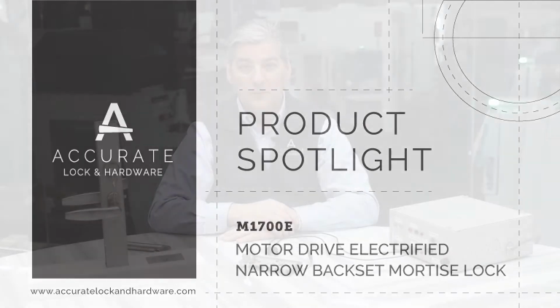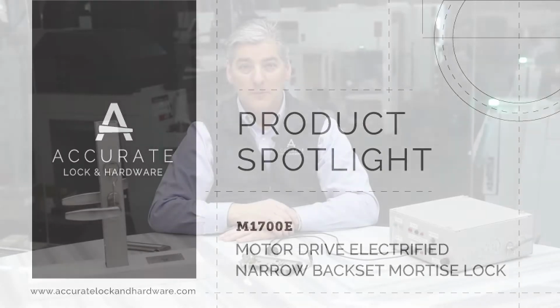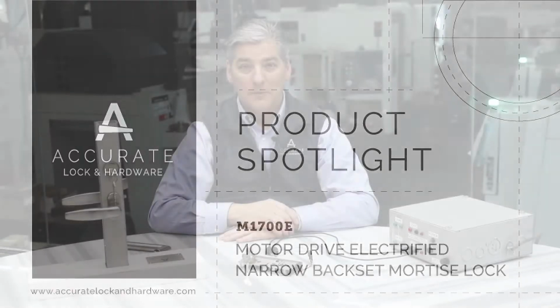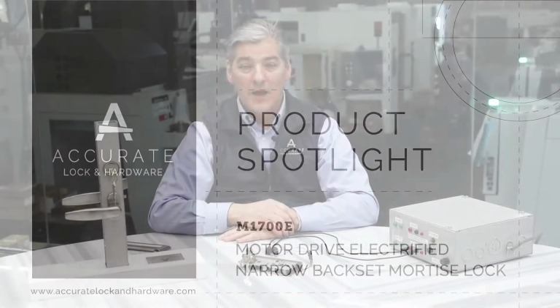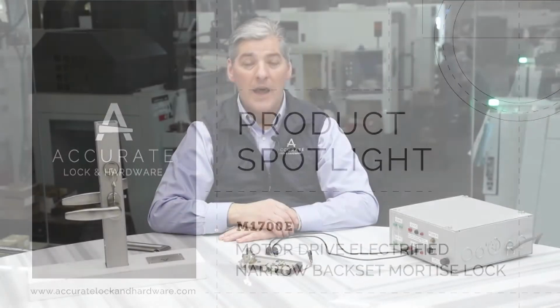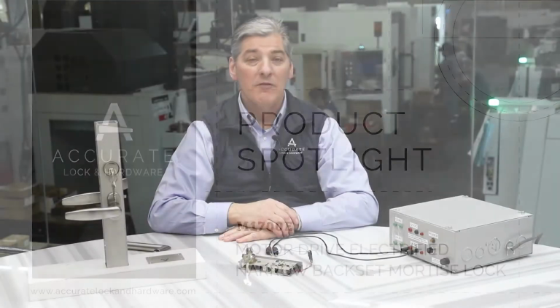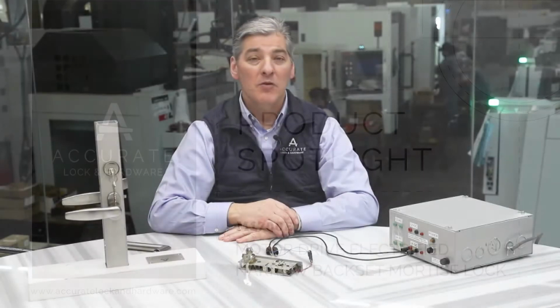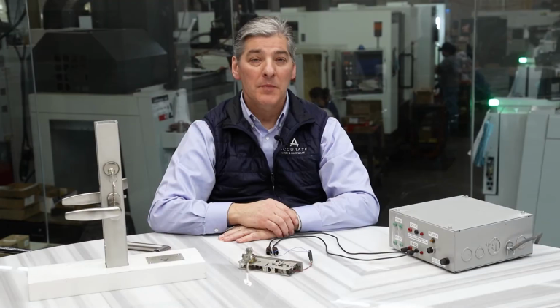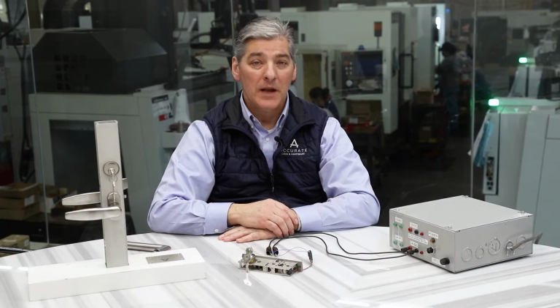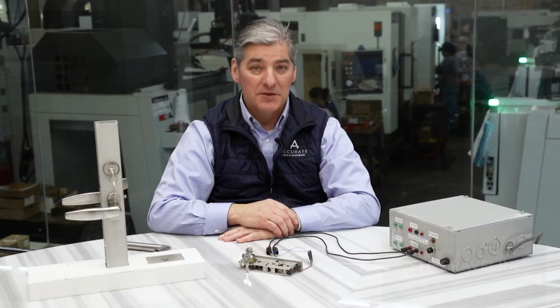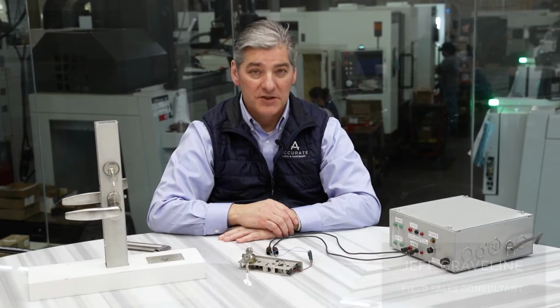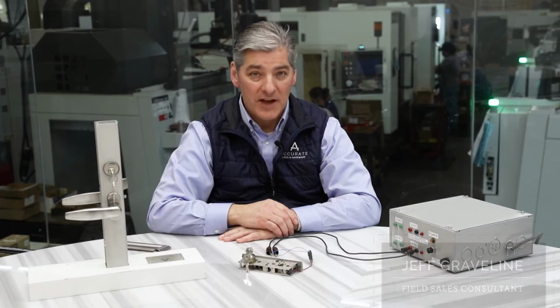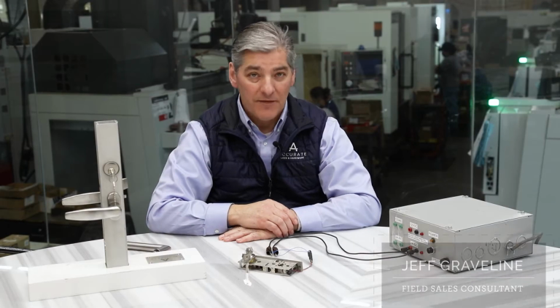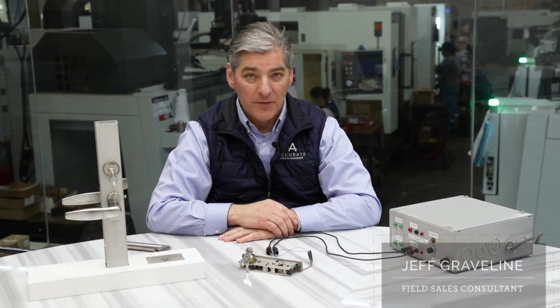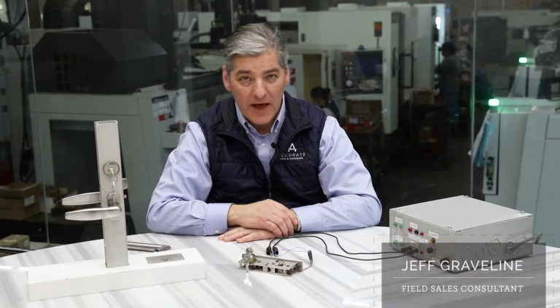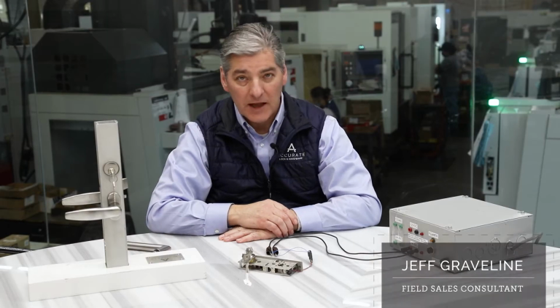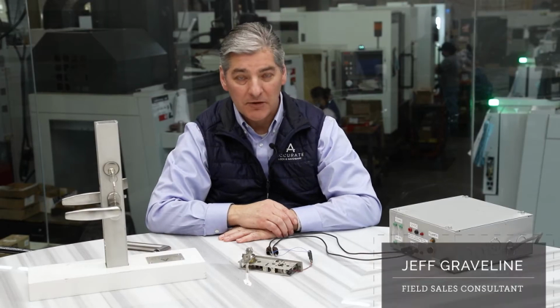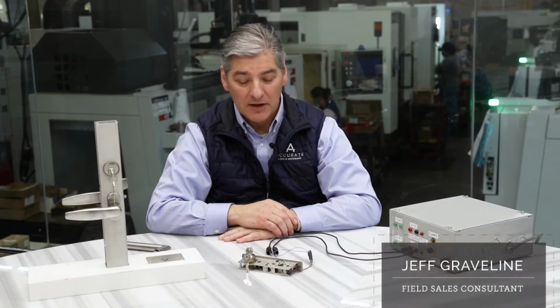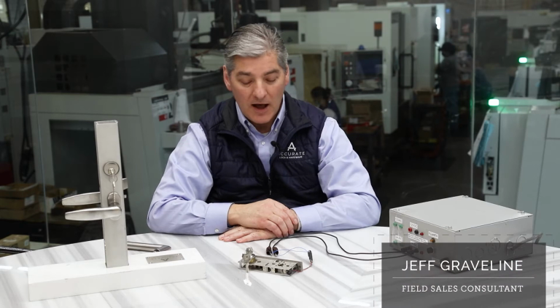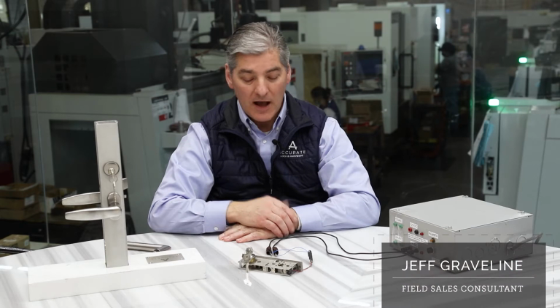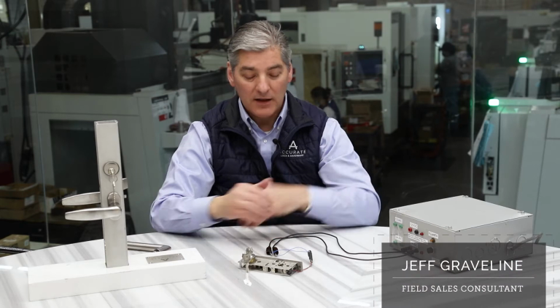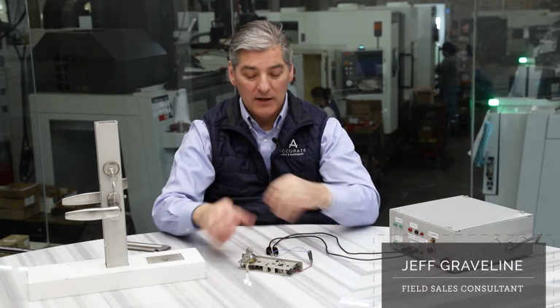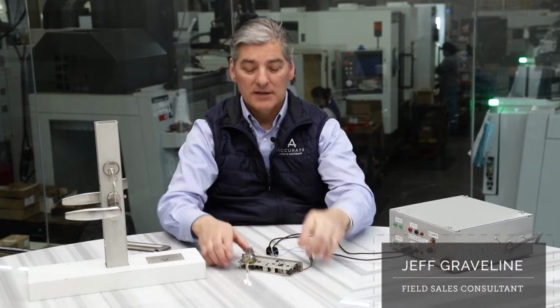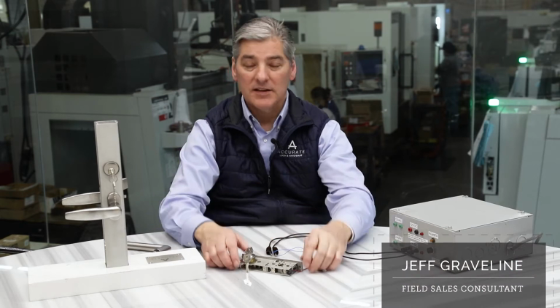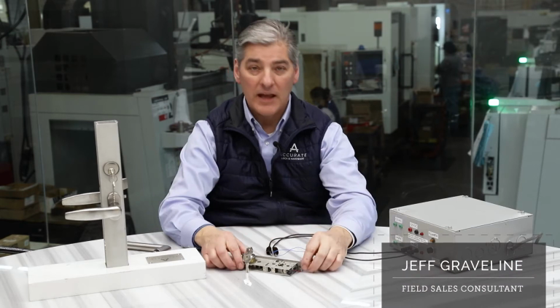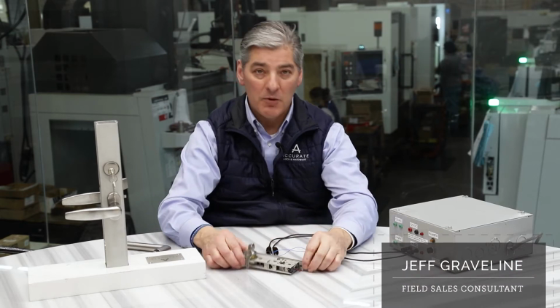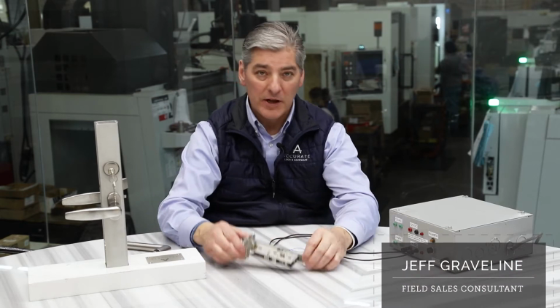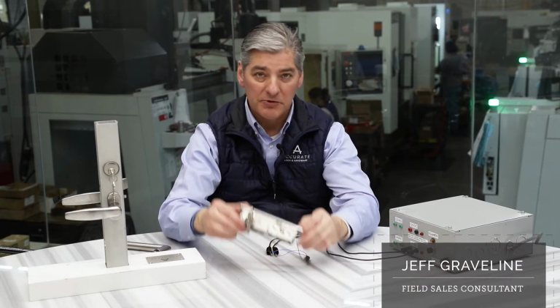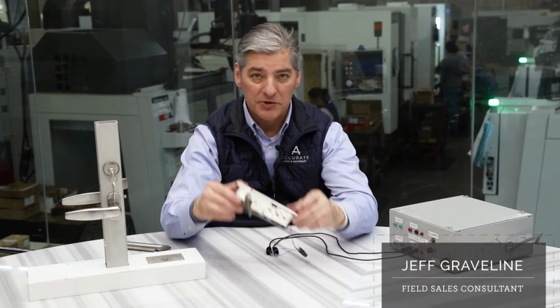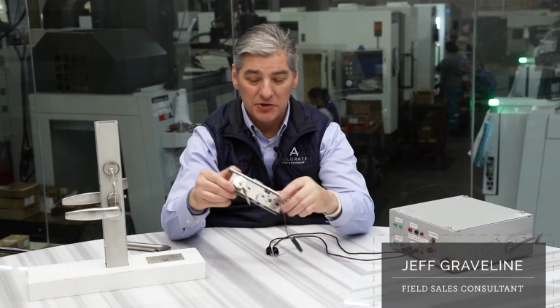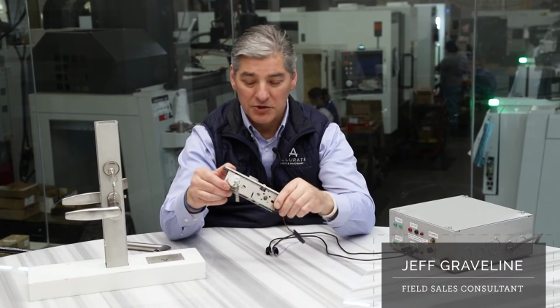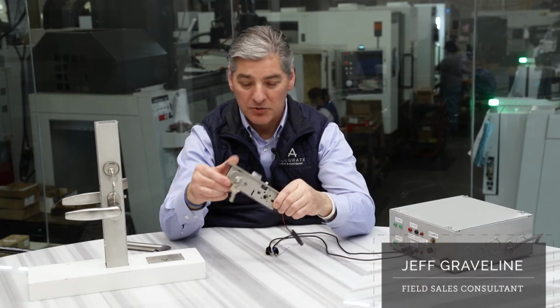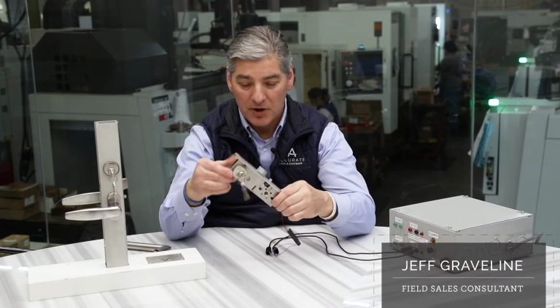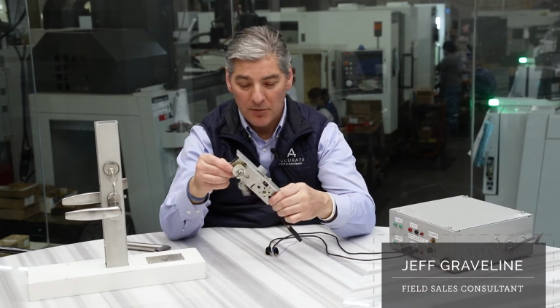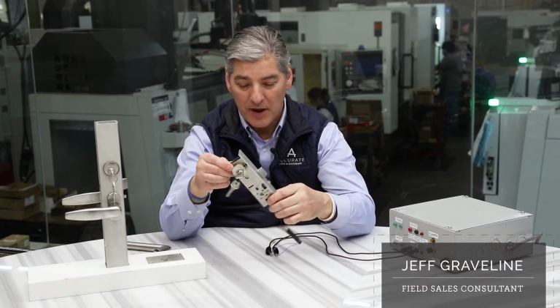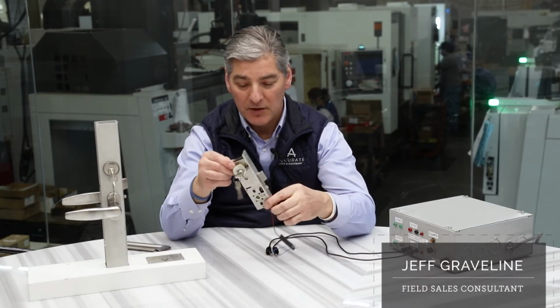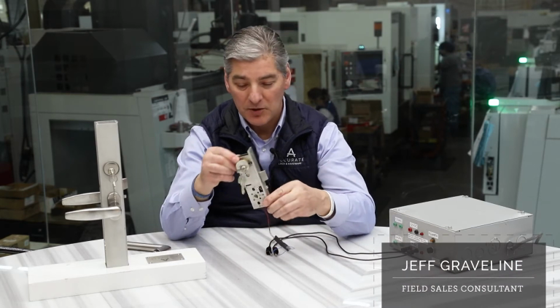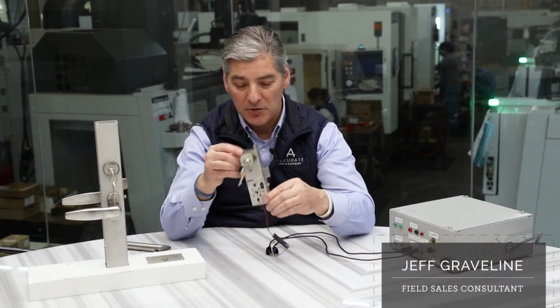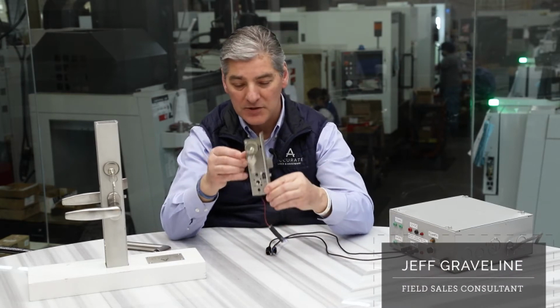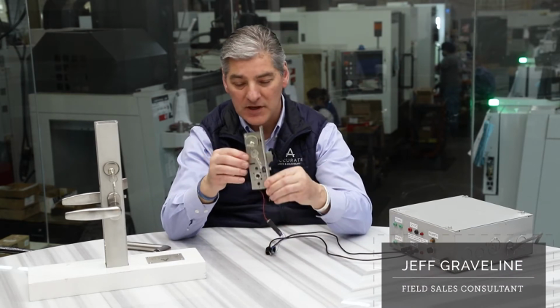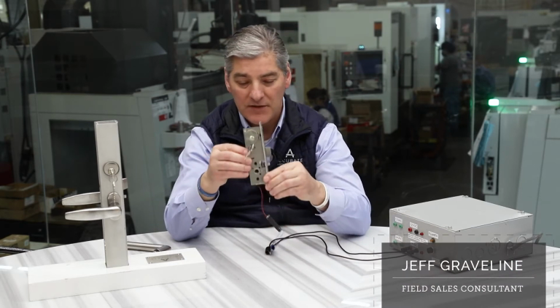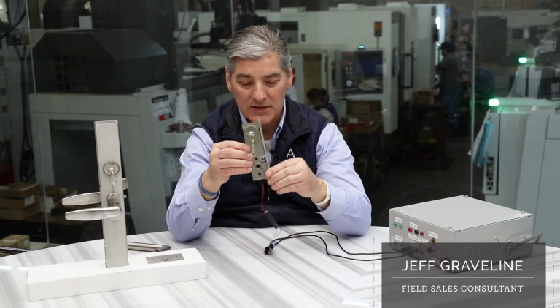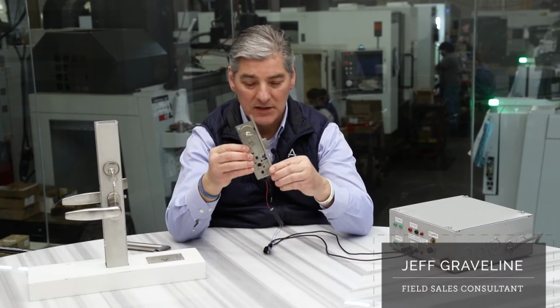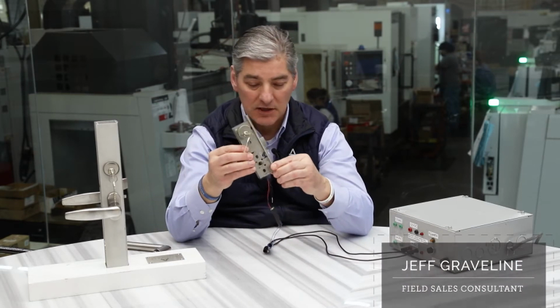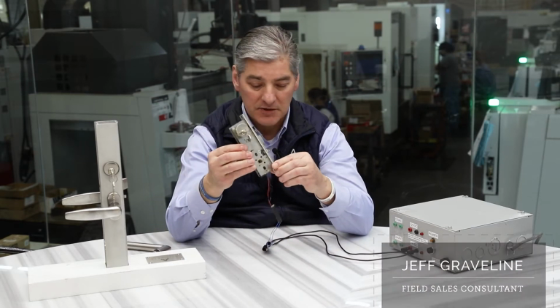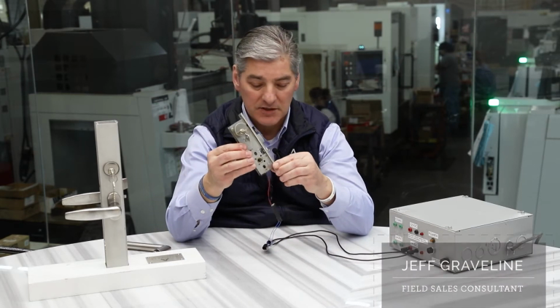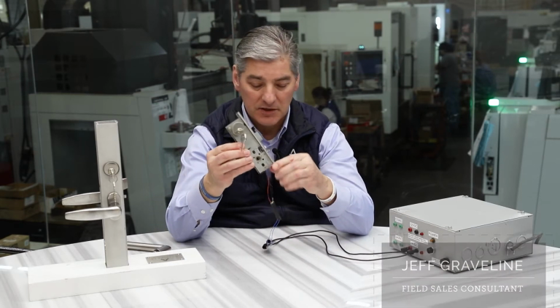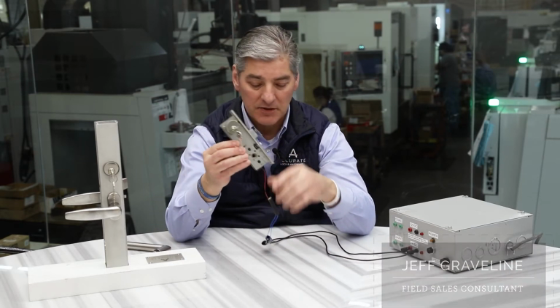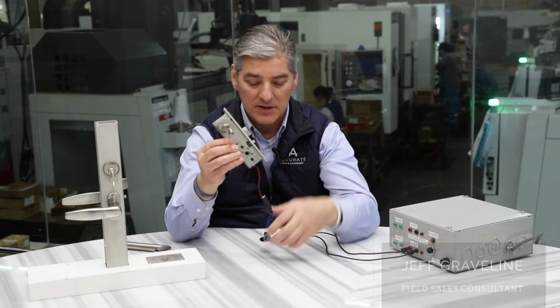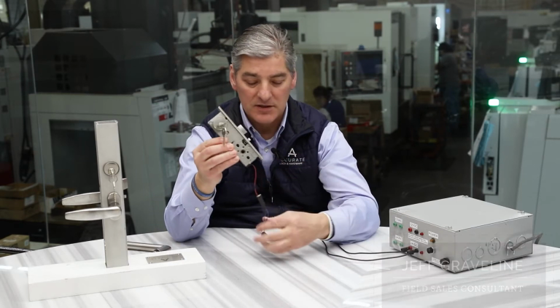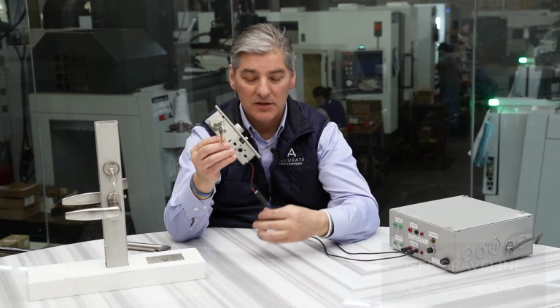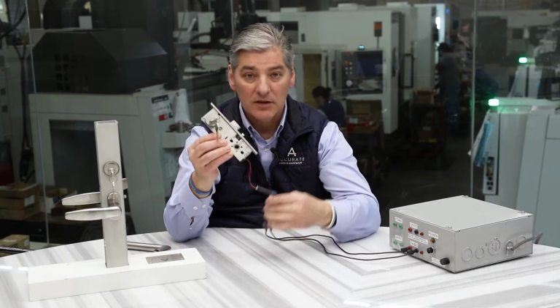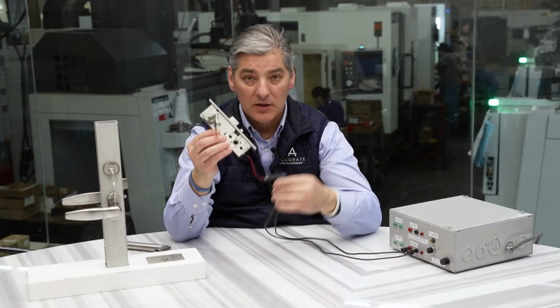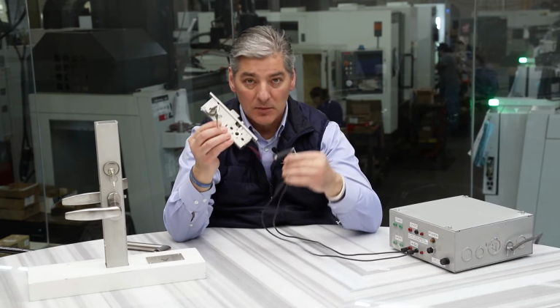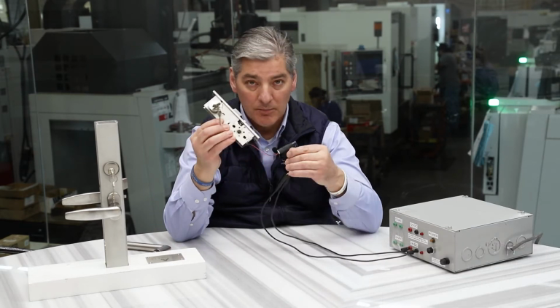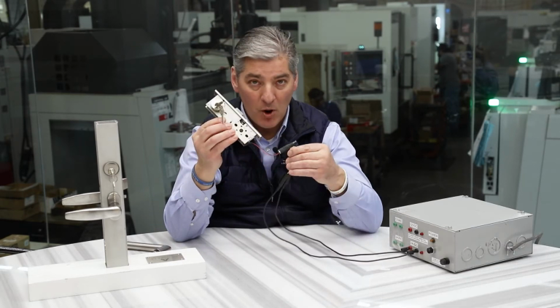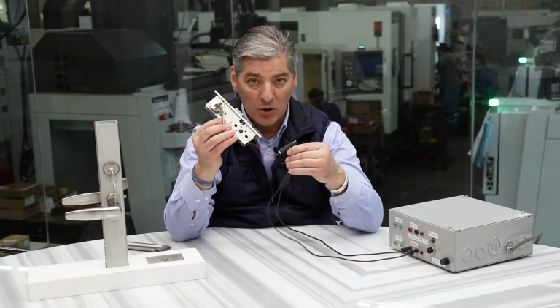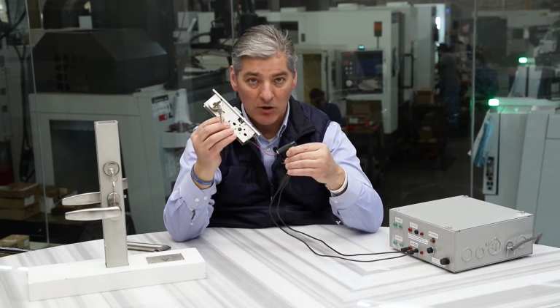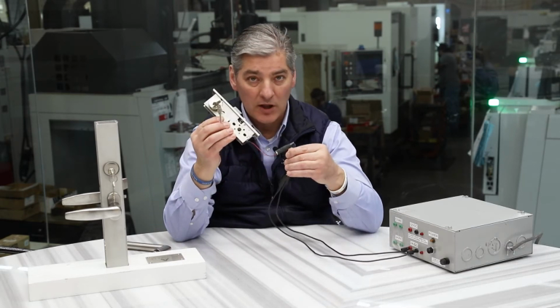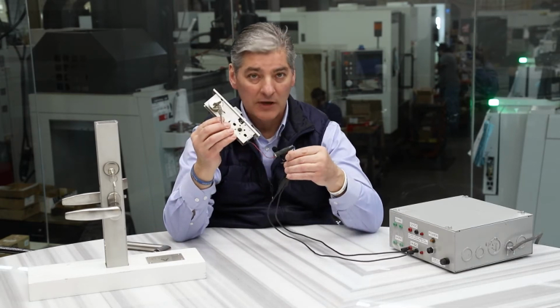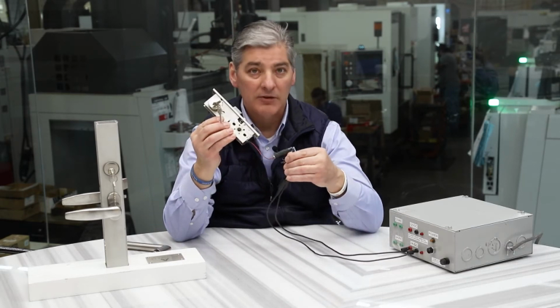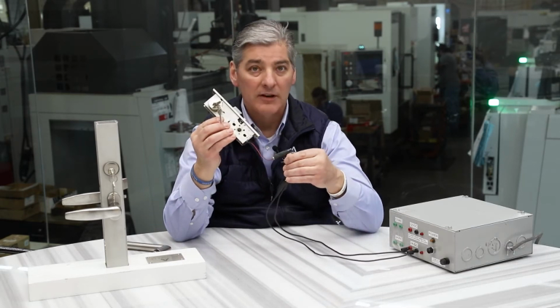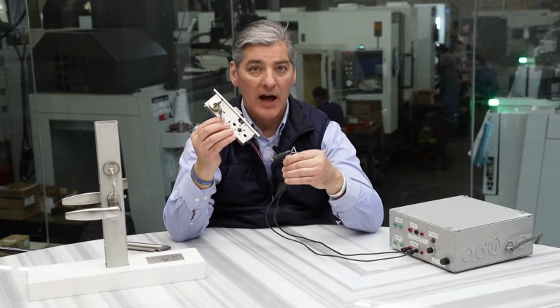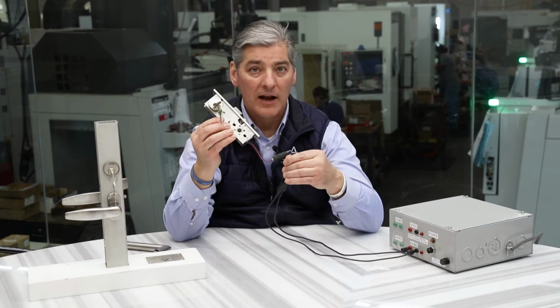Hi everyone, my name is Jeff with Accurate Lock. Today I want to introduce you to our brand new 1700 series motor electric lock.